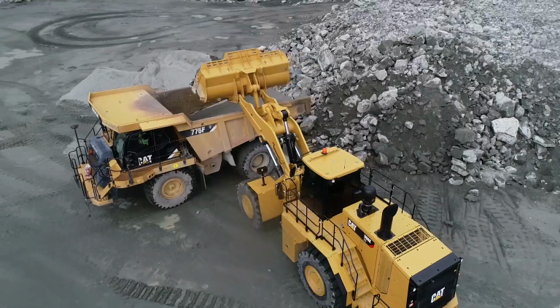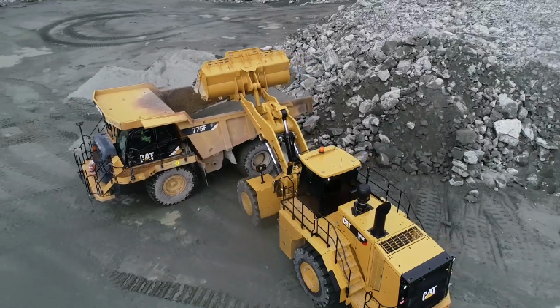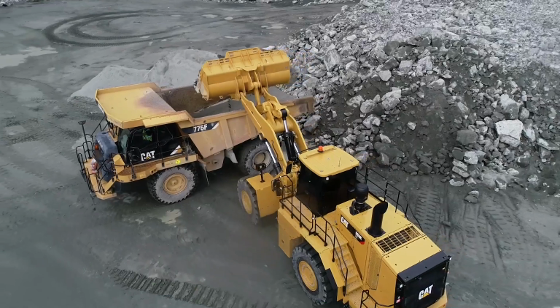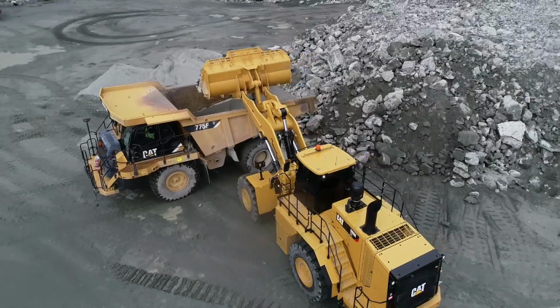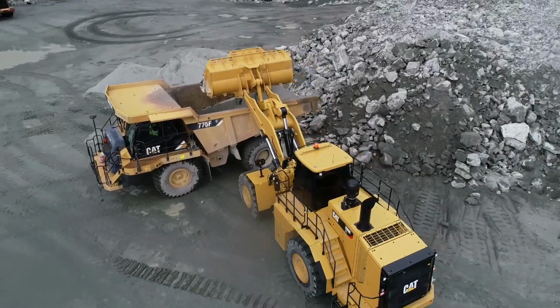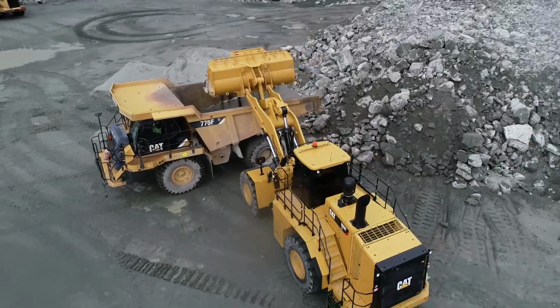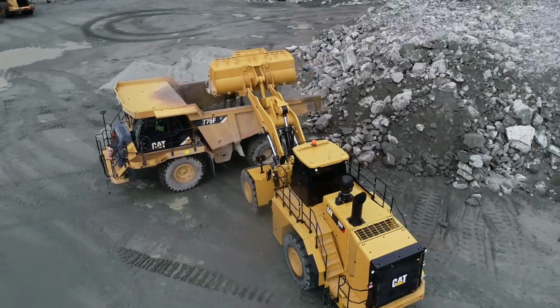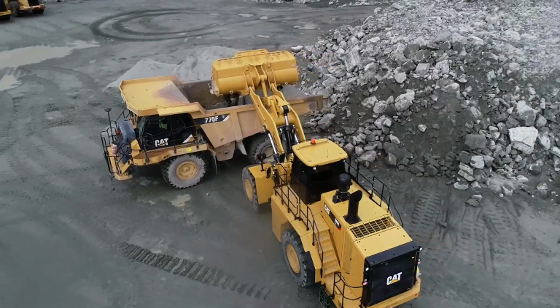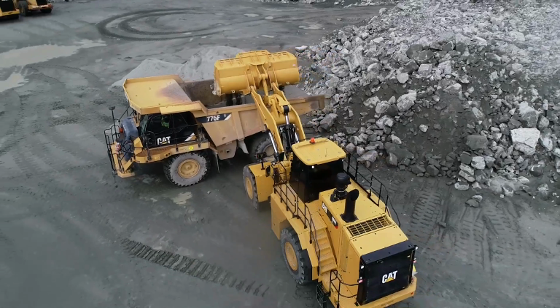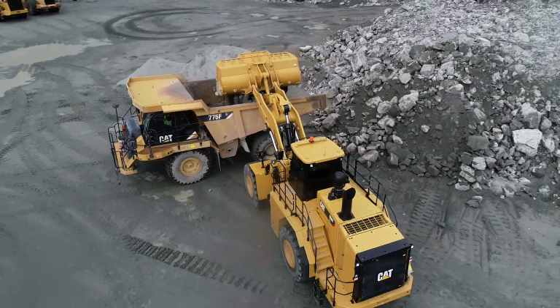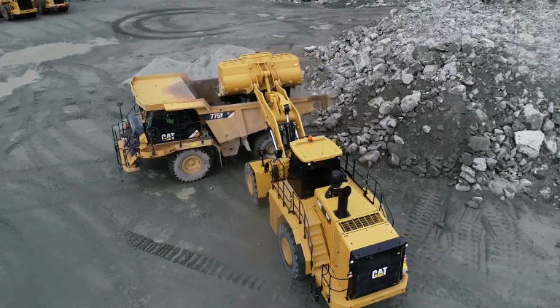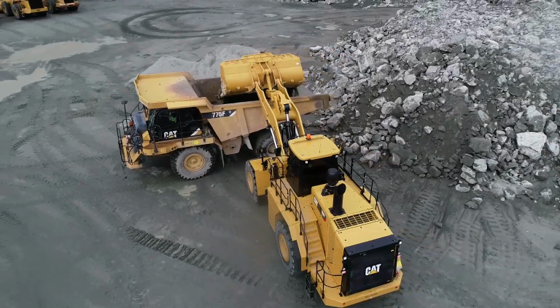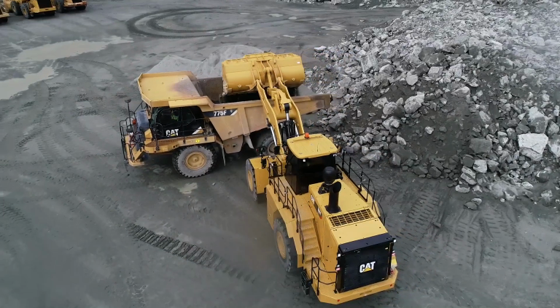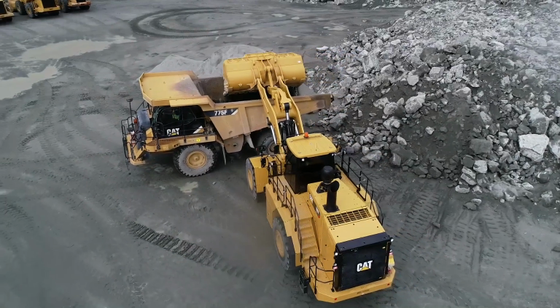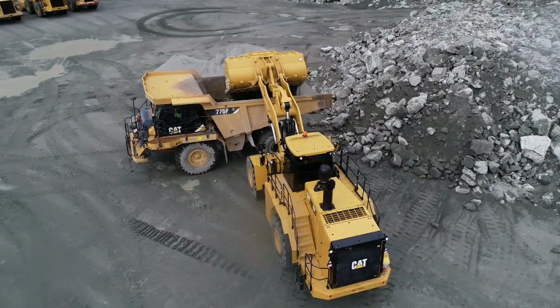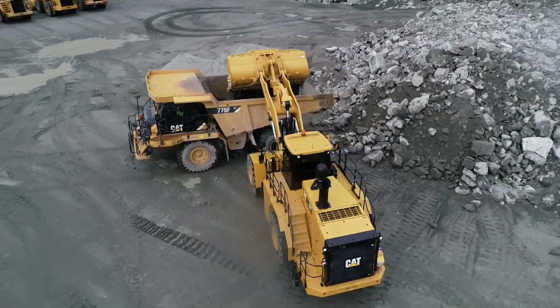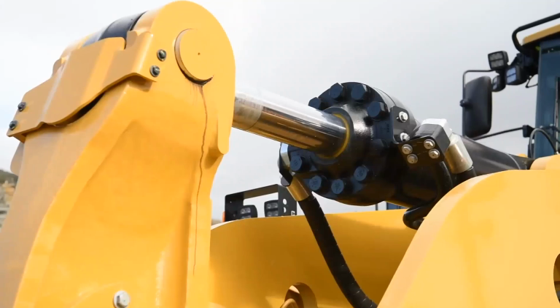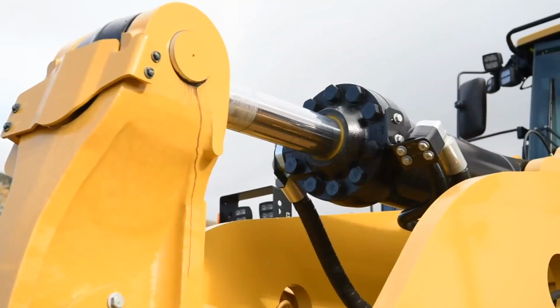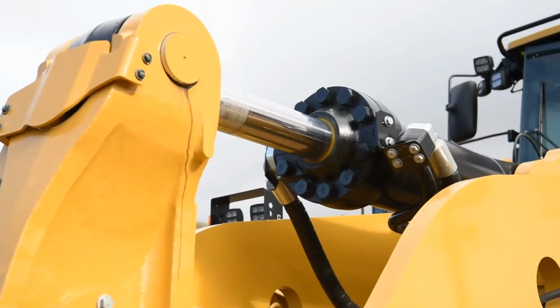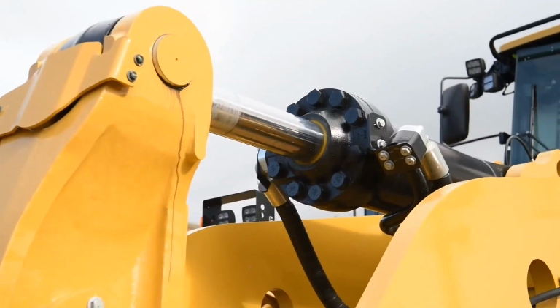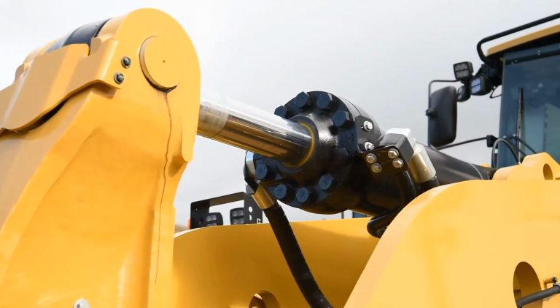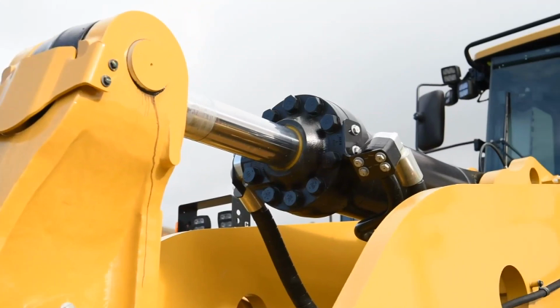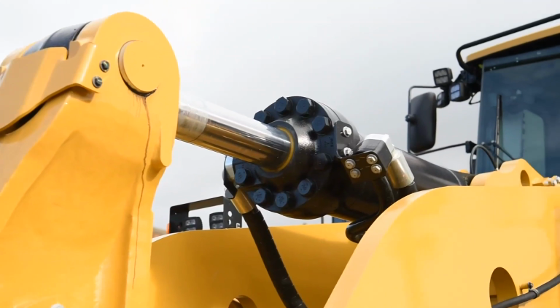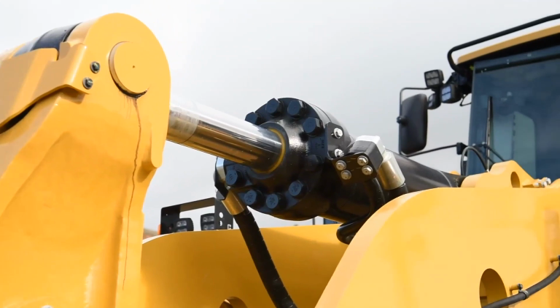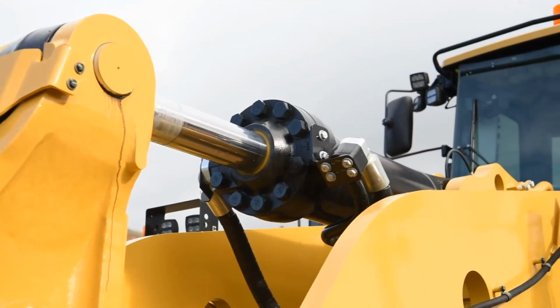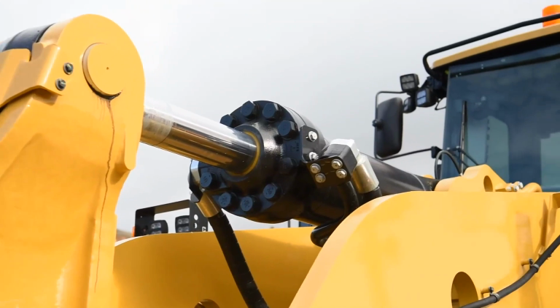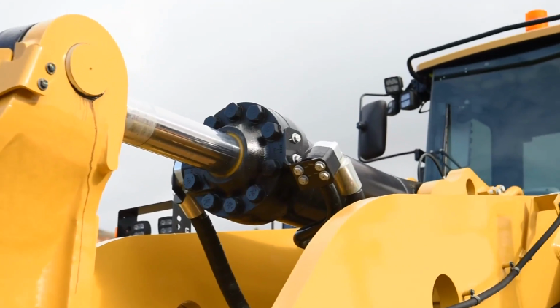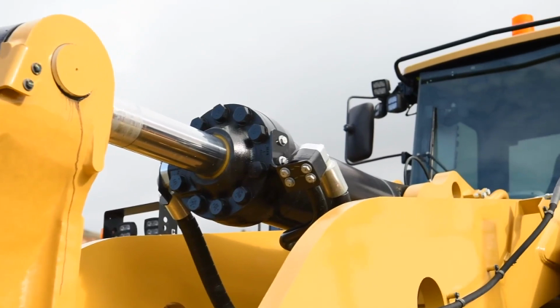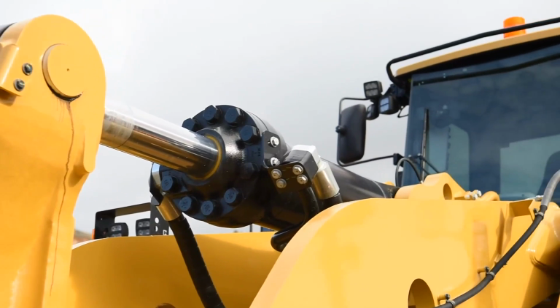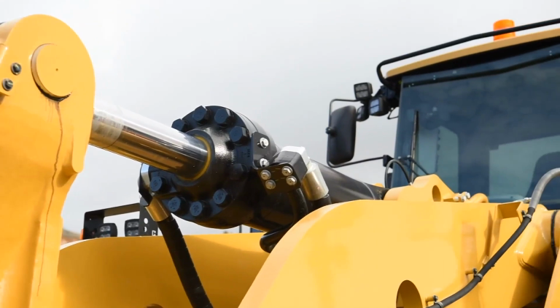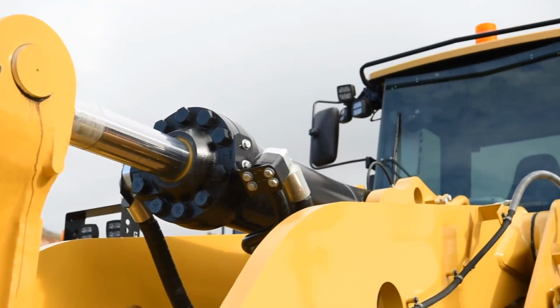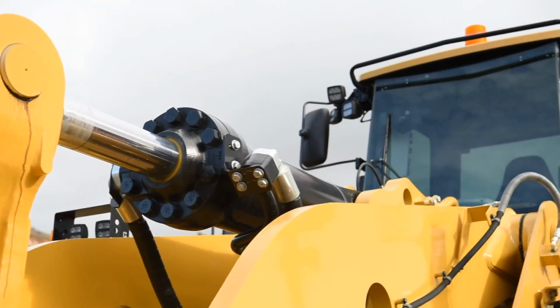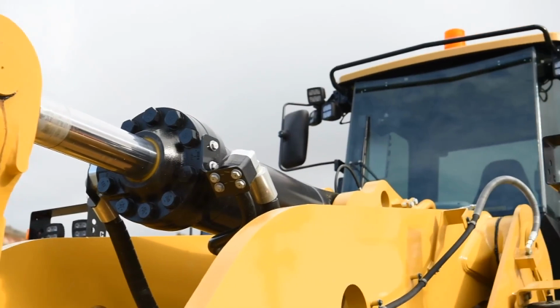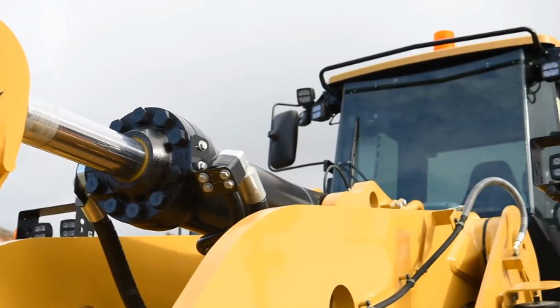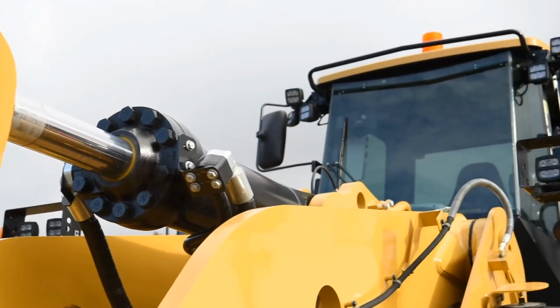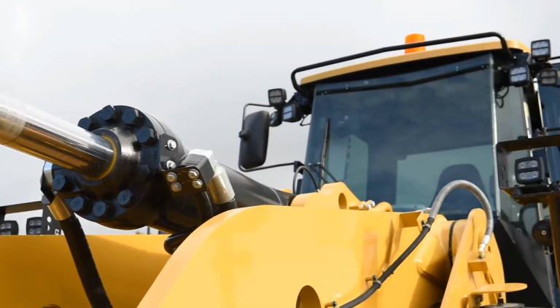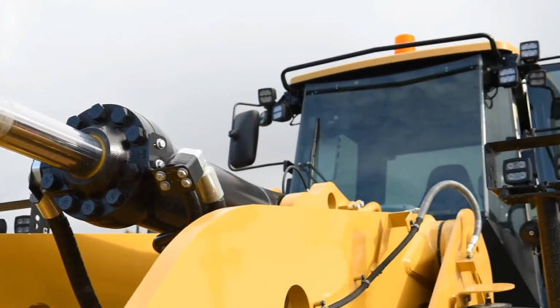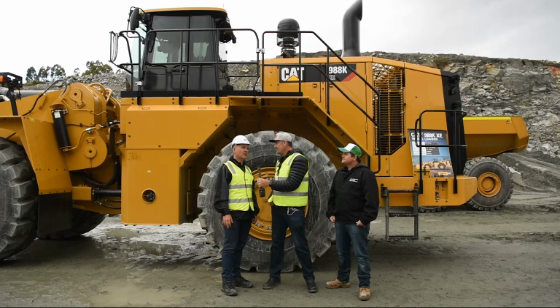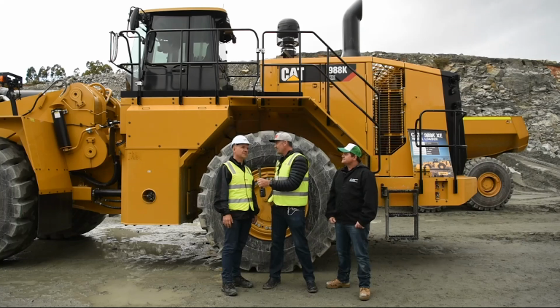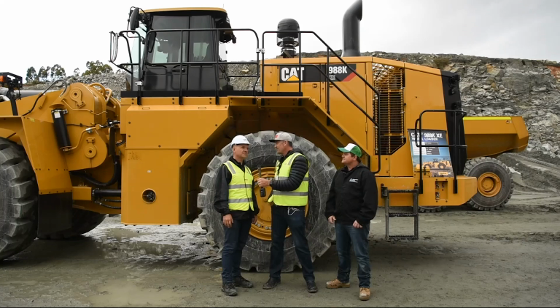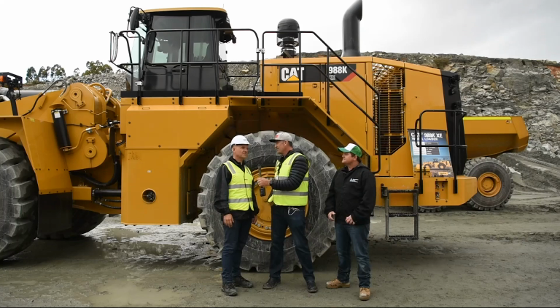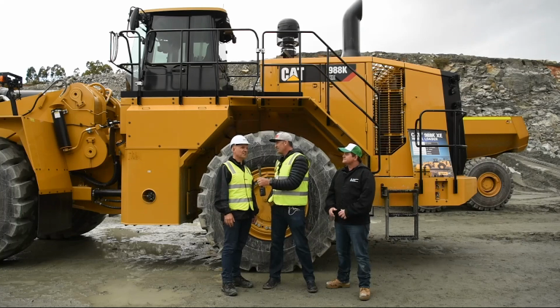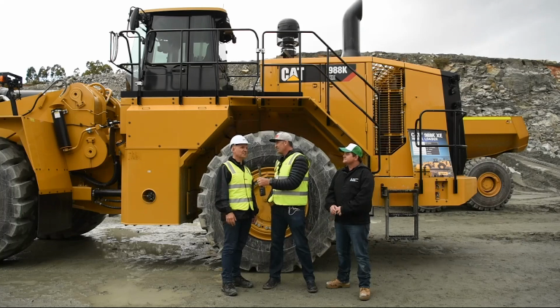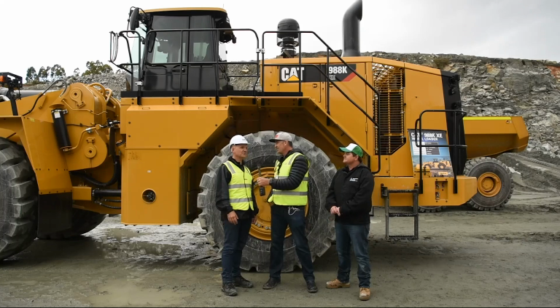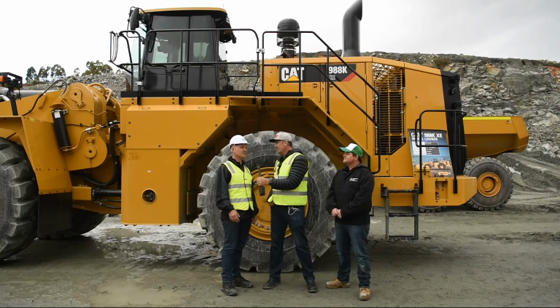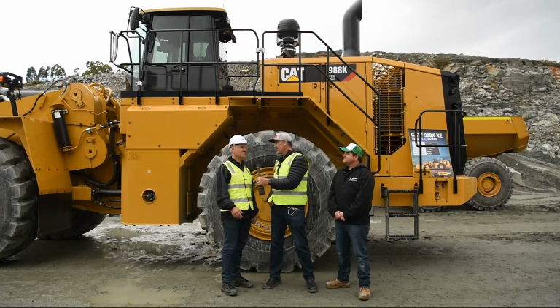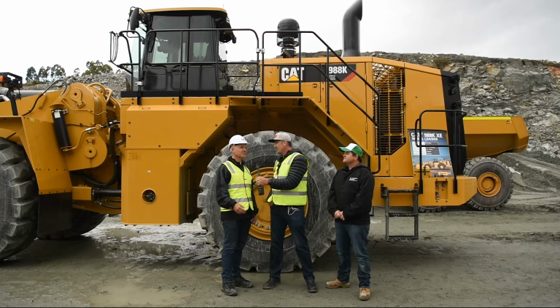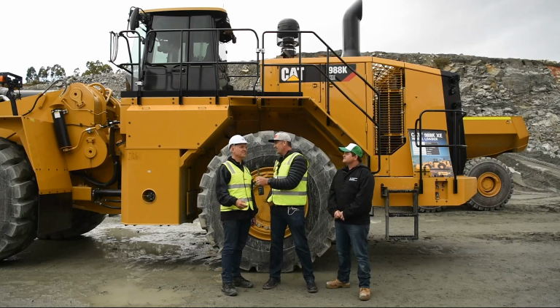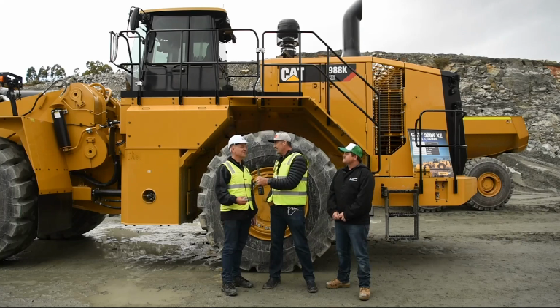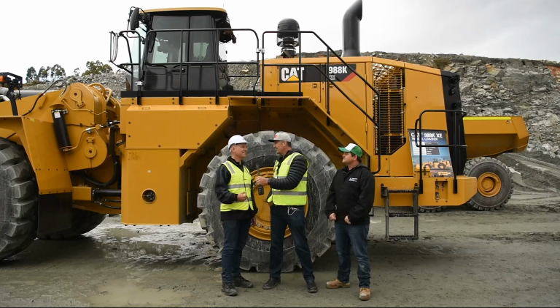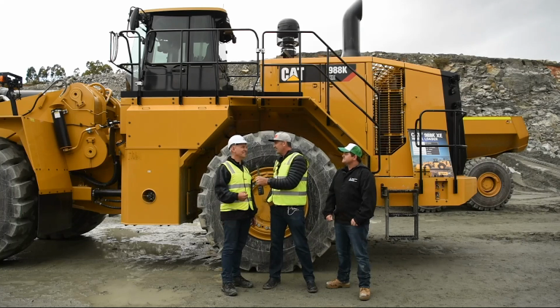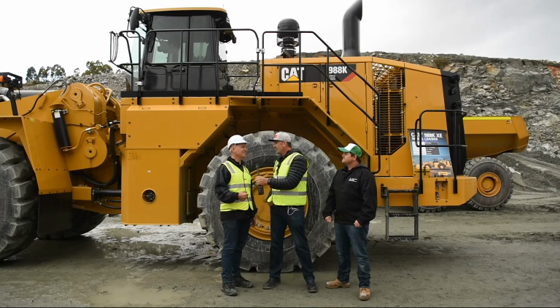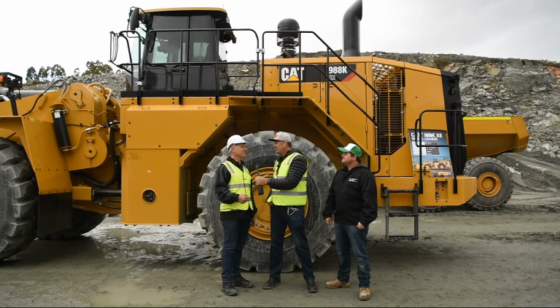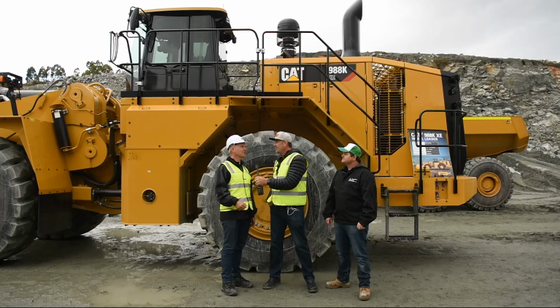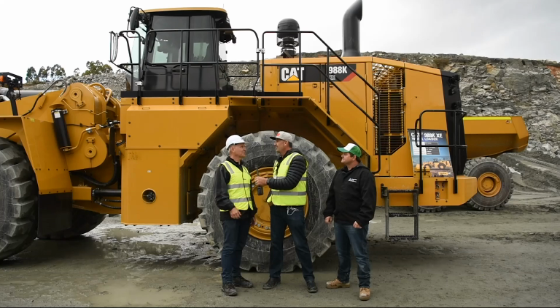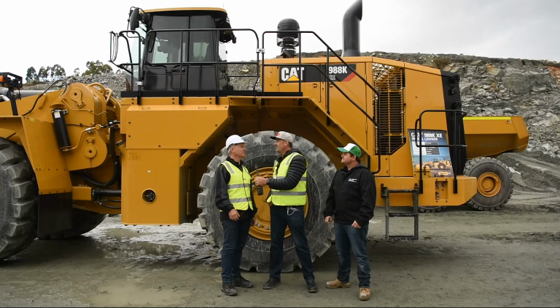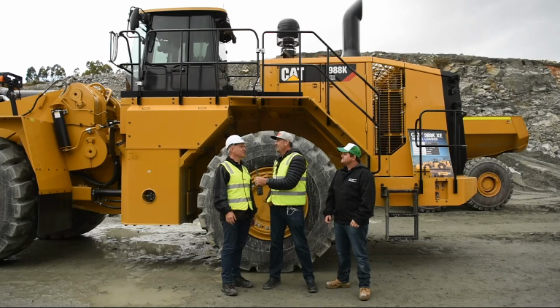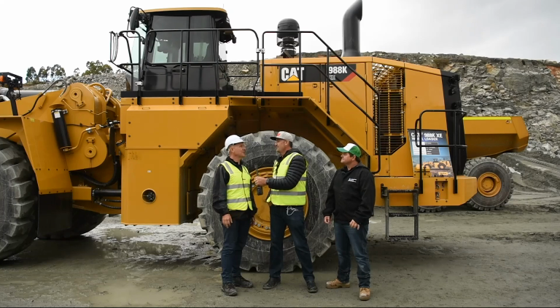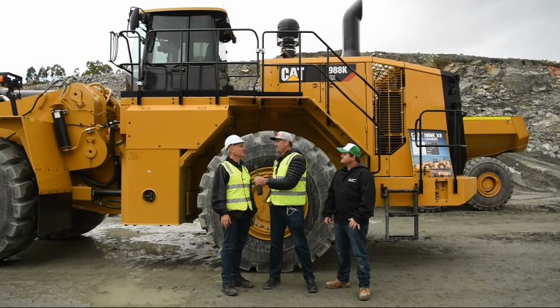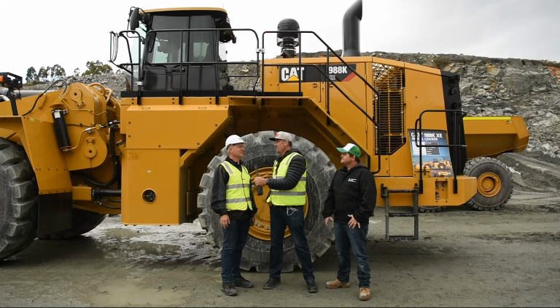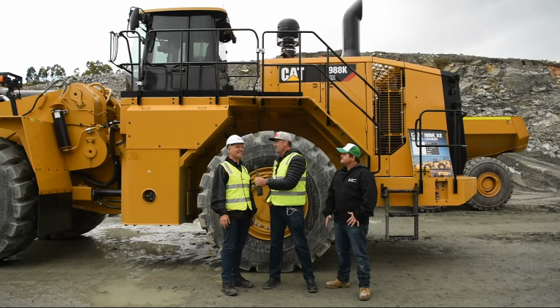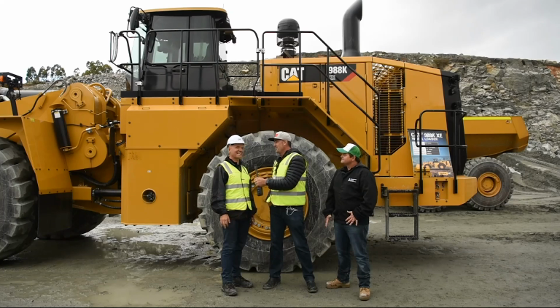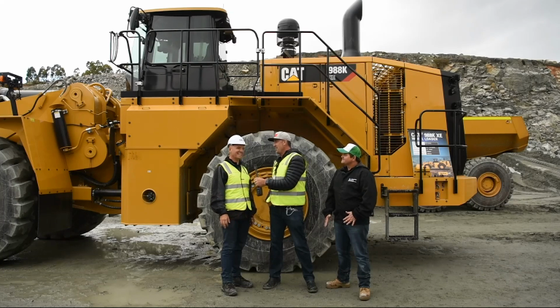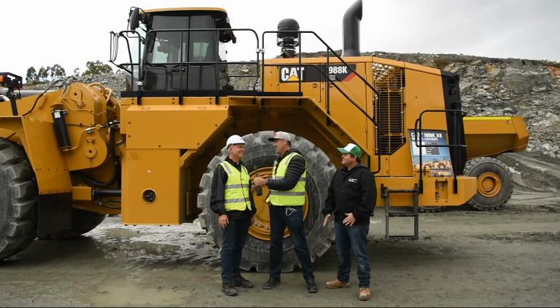So it's not only going to offer some serious efficiencies, but the guys are going to love operating it too, right? Oh, it's one of those ones that once you get in, you probably won't want to get out.